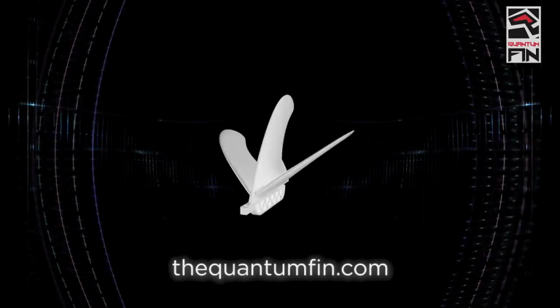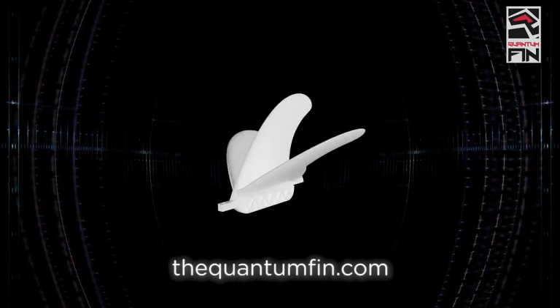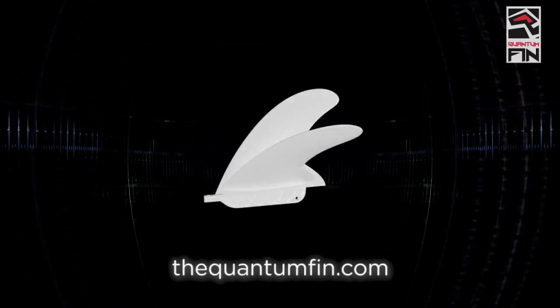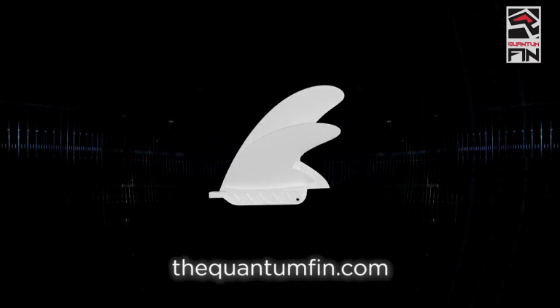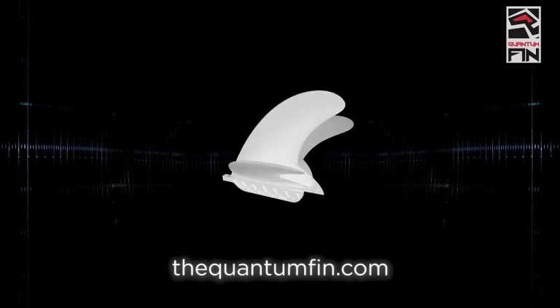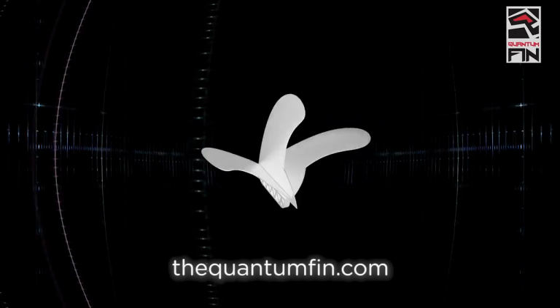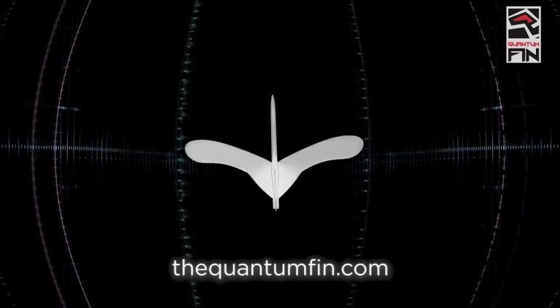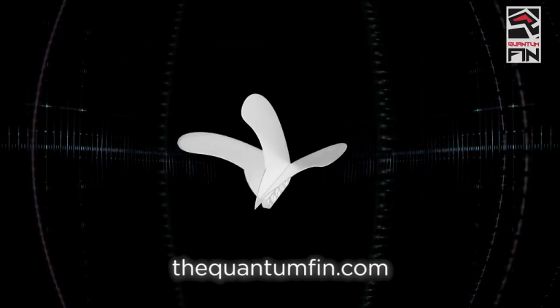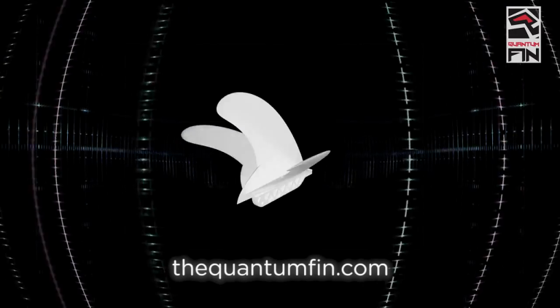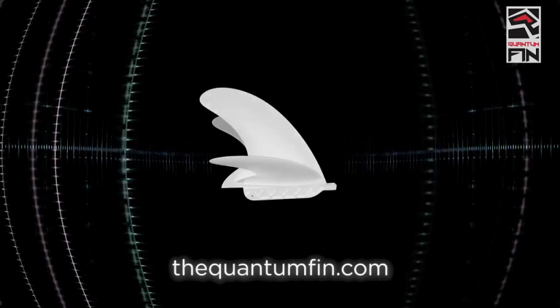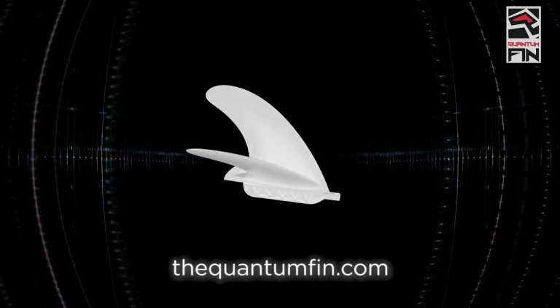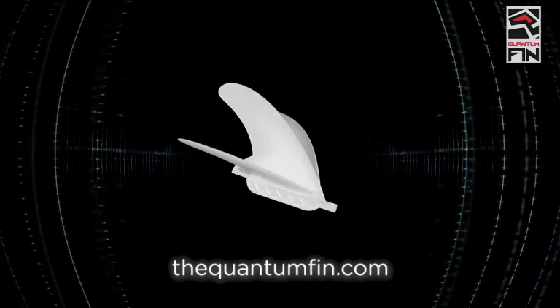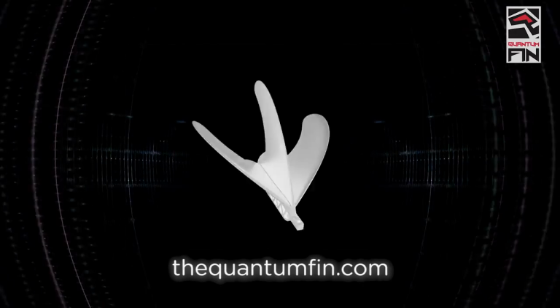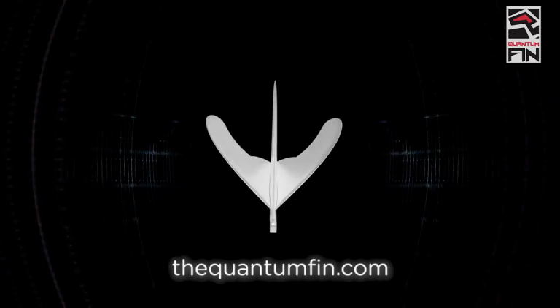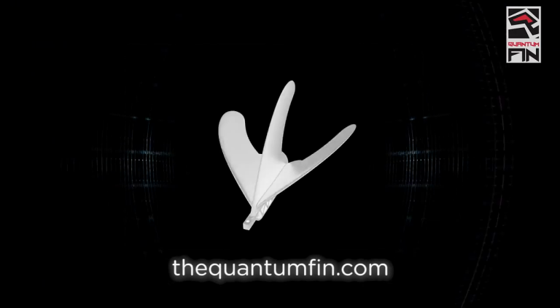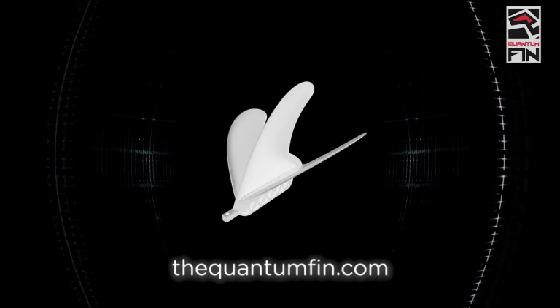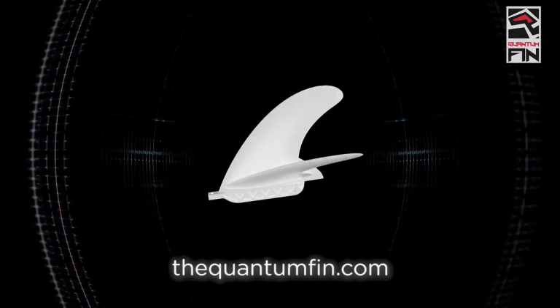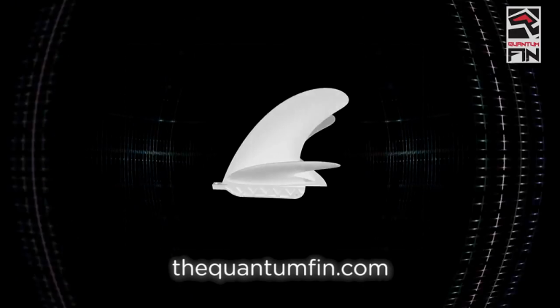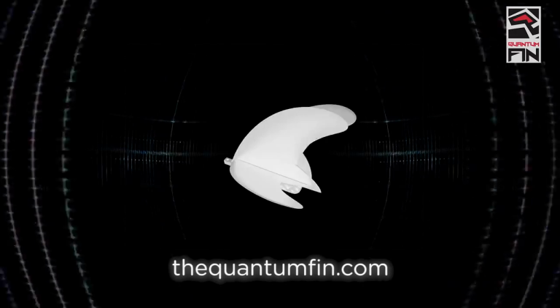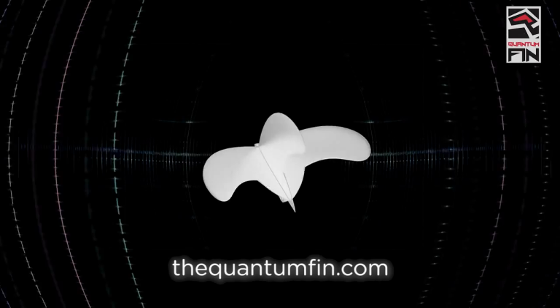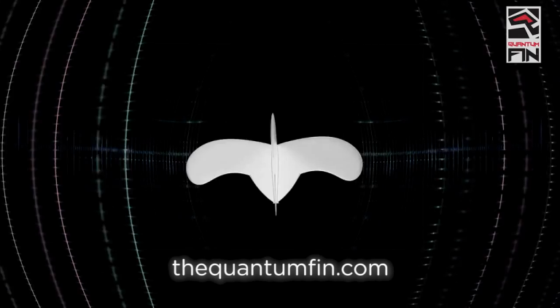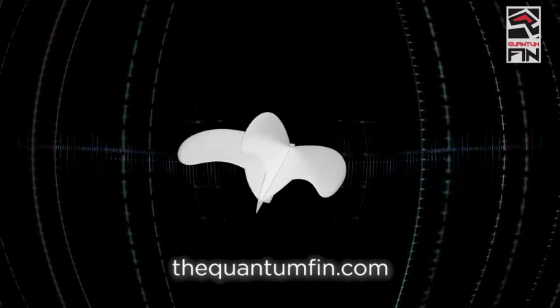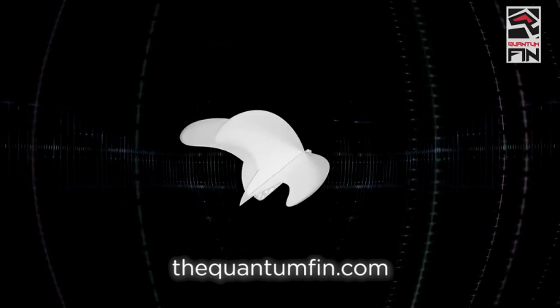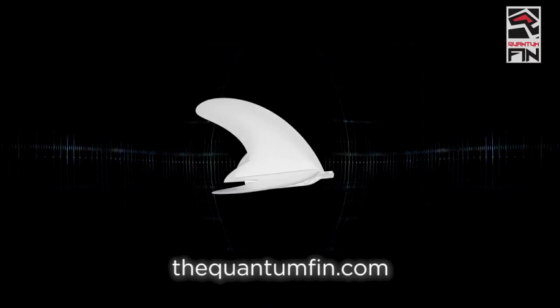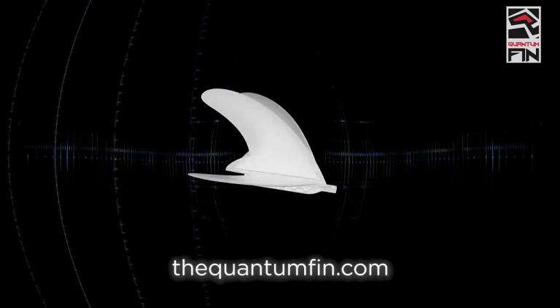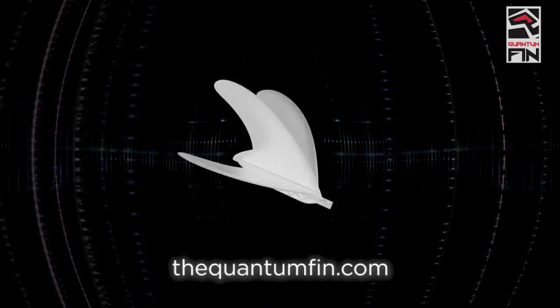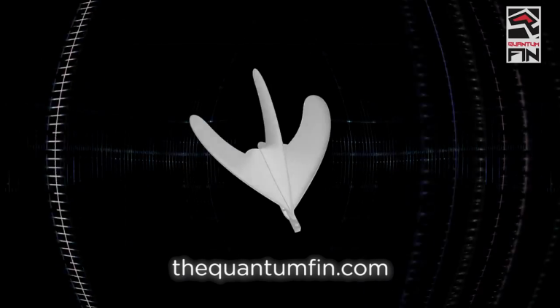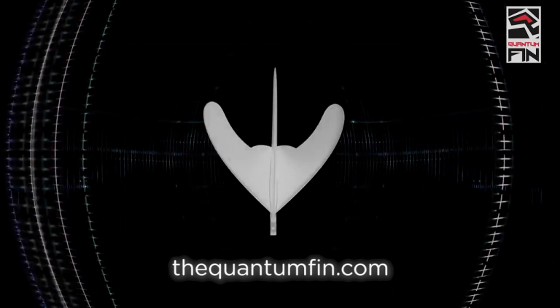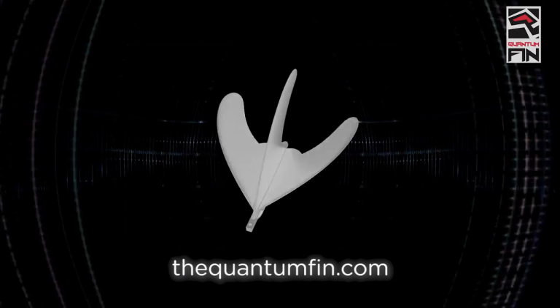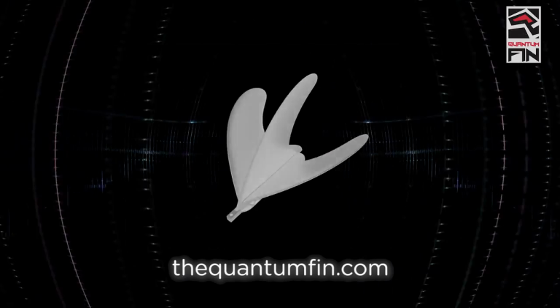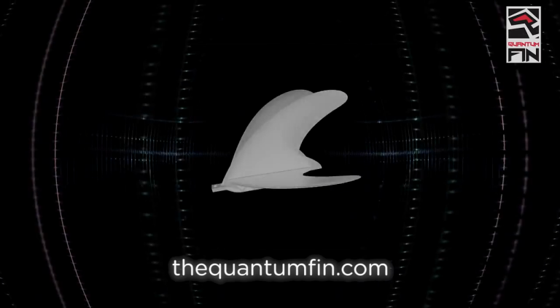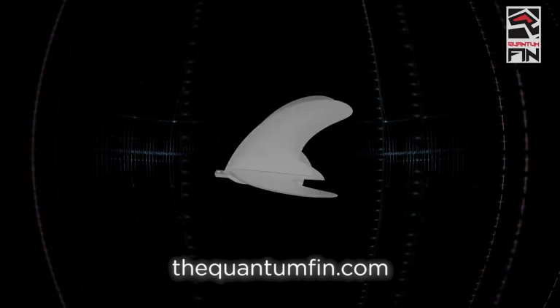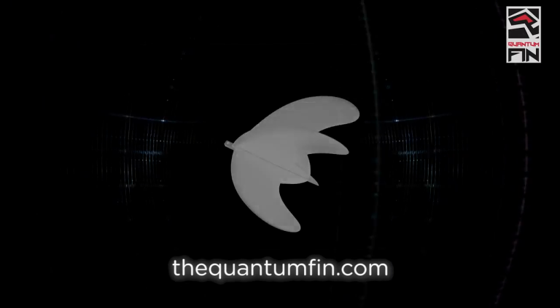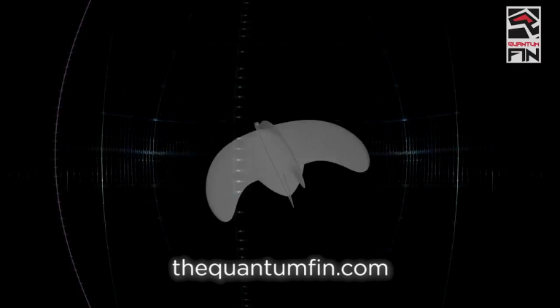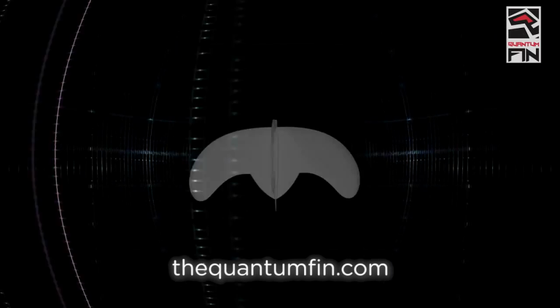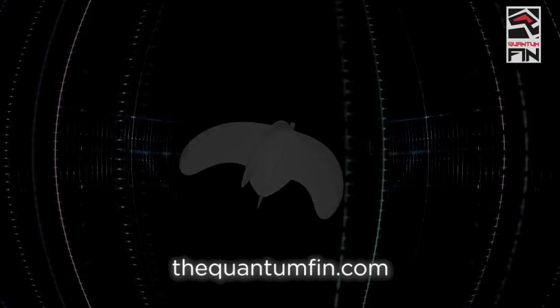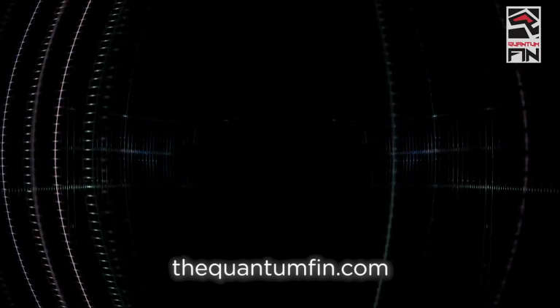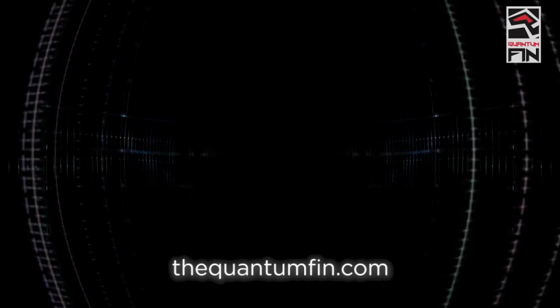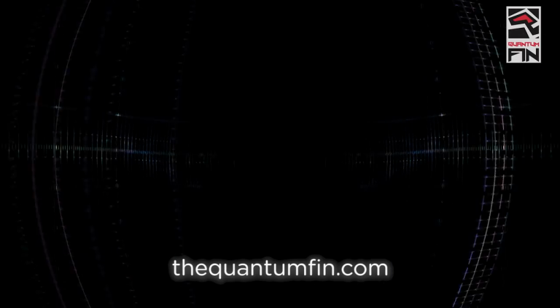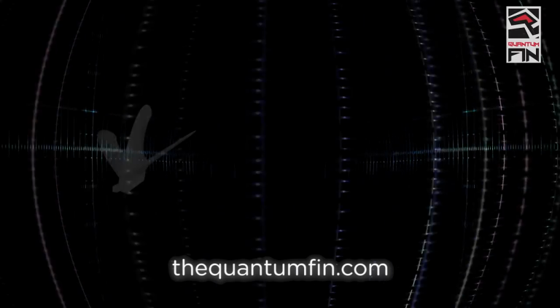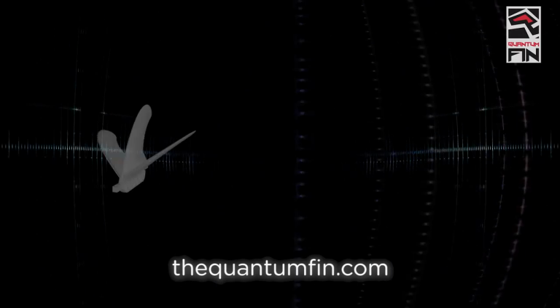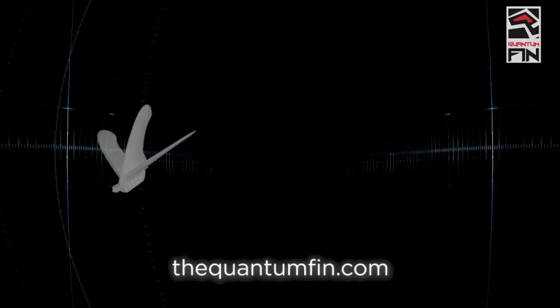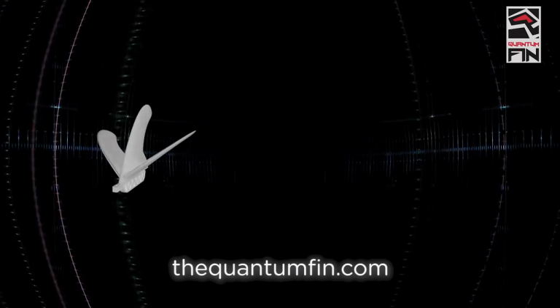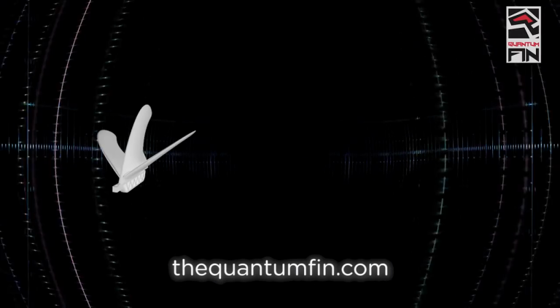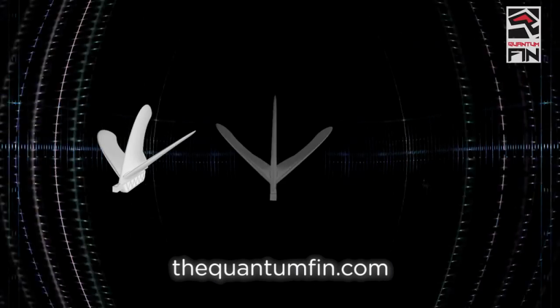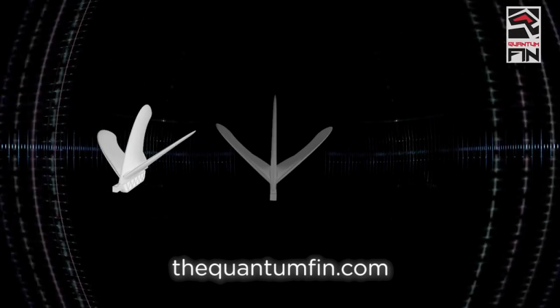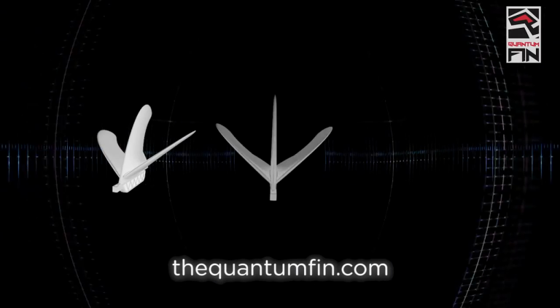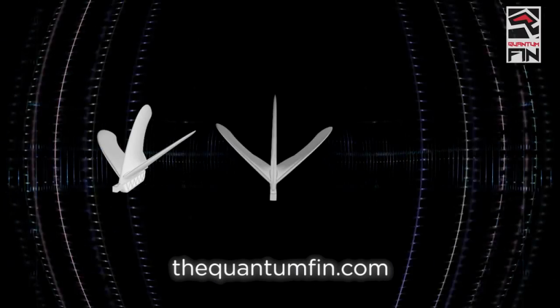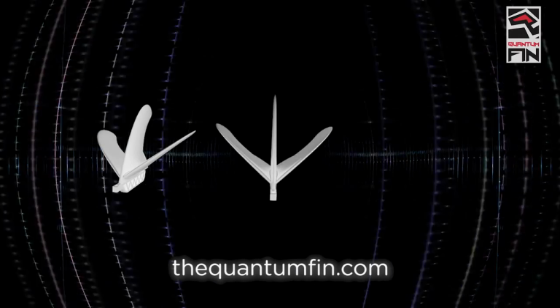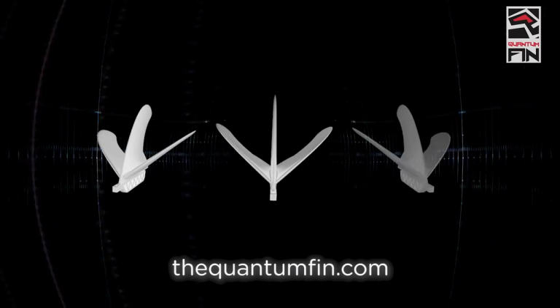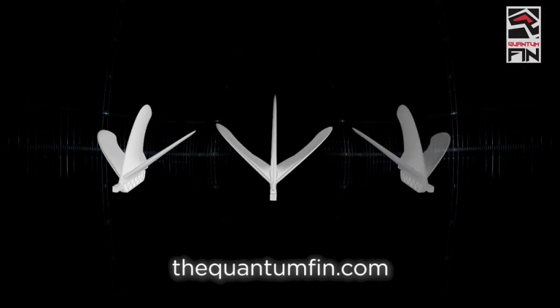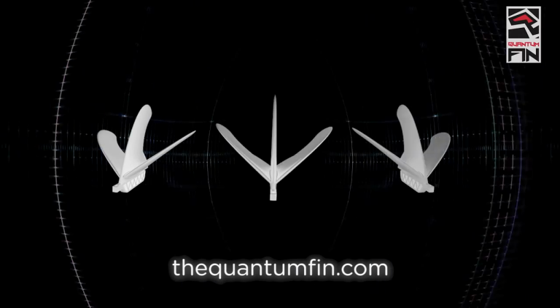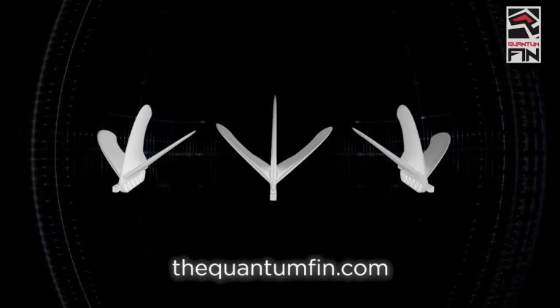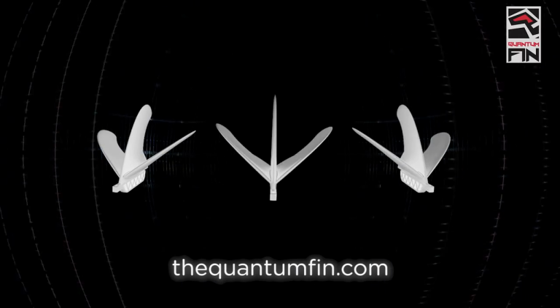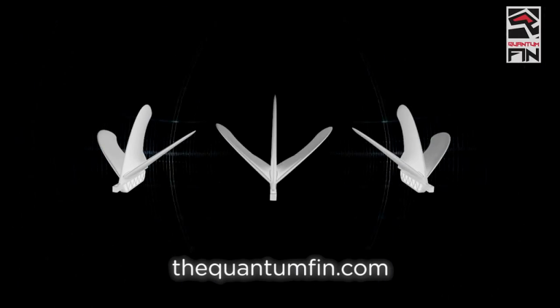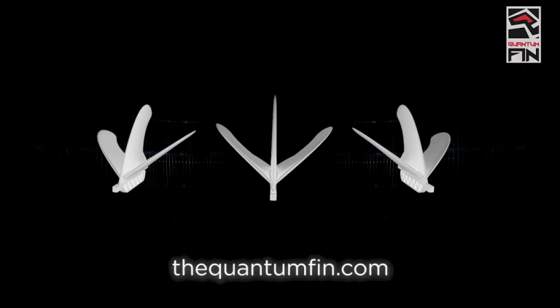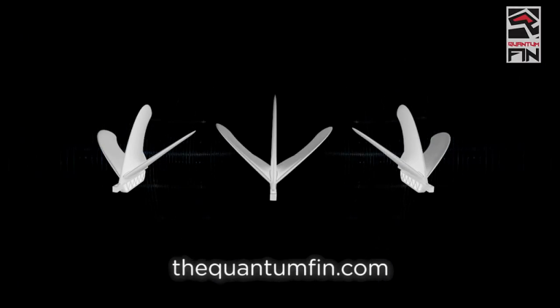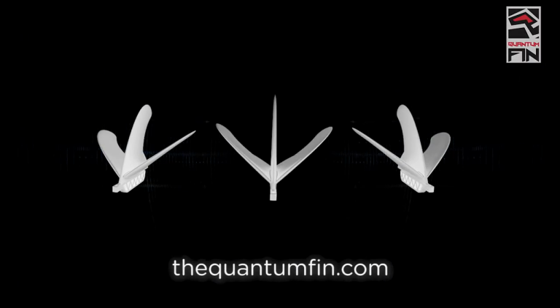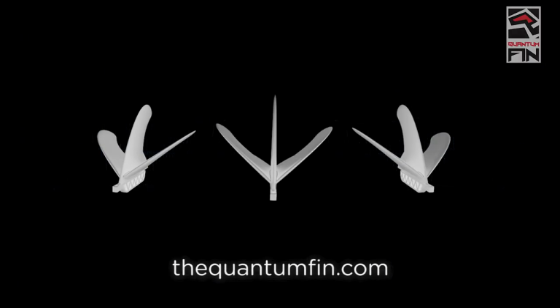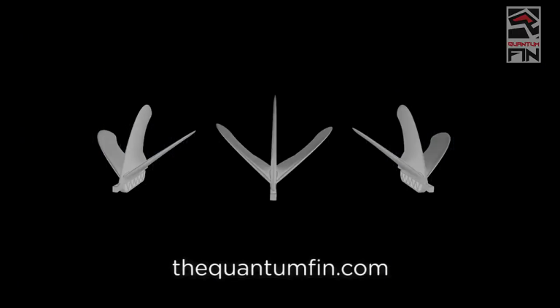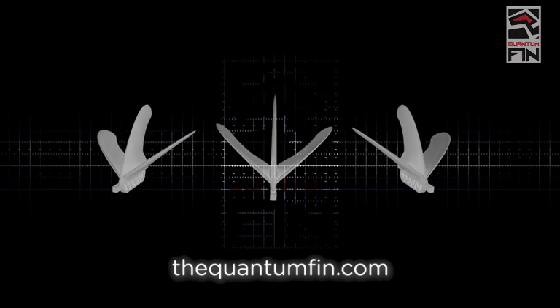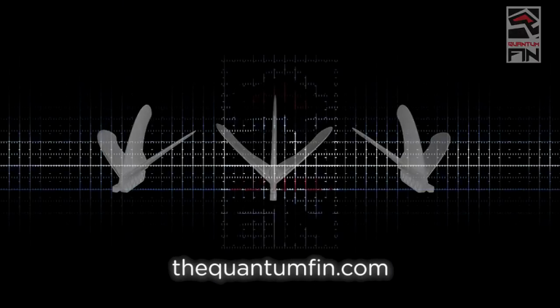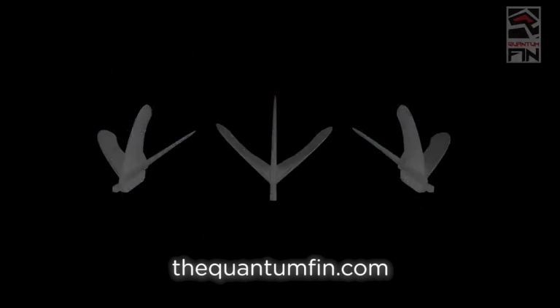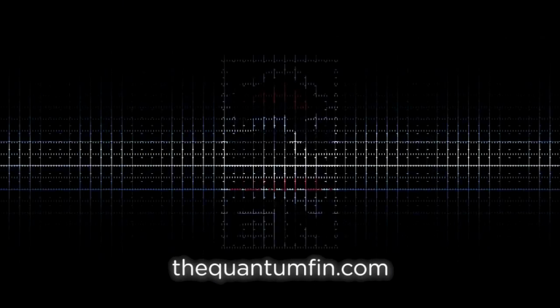The Q-Fin — the fastest, most versatile, manoeuvrable fin on the planet.